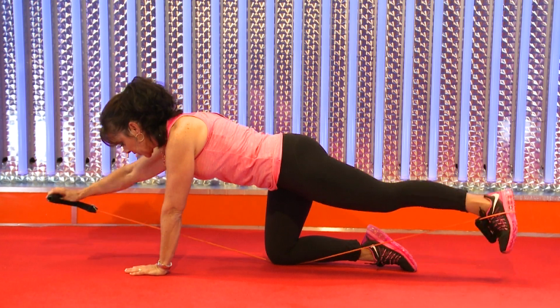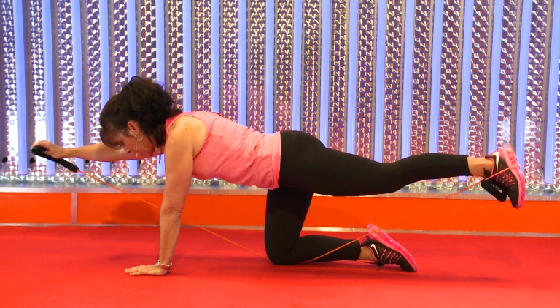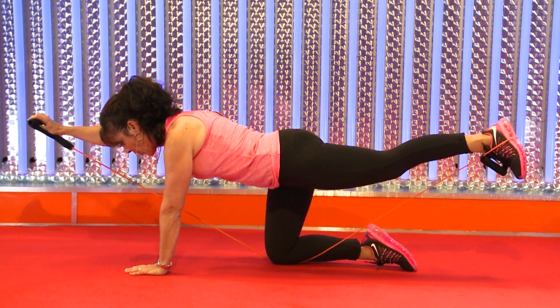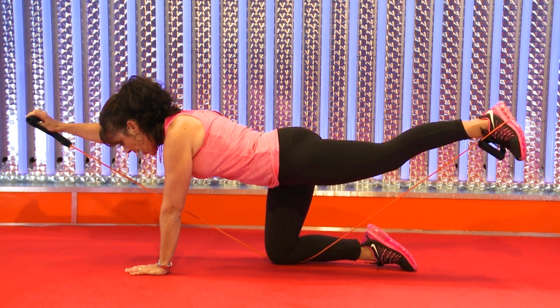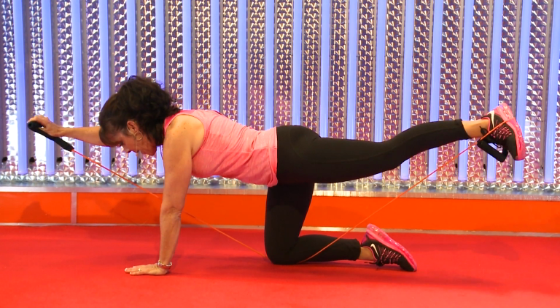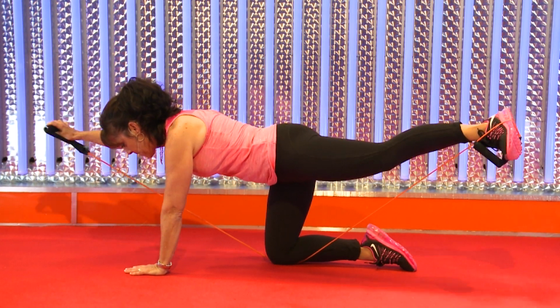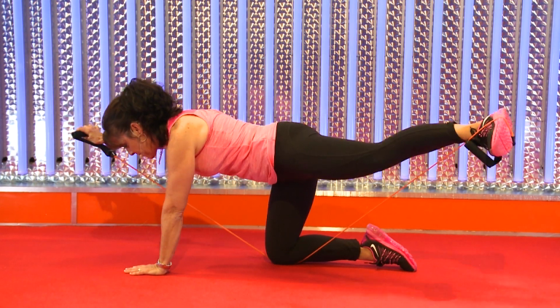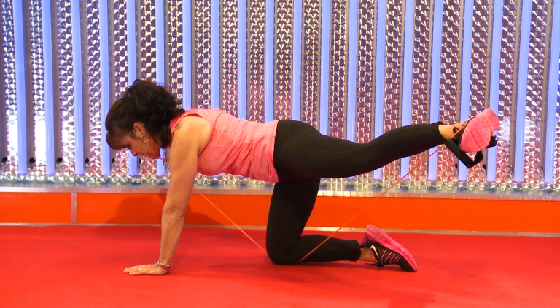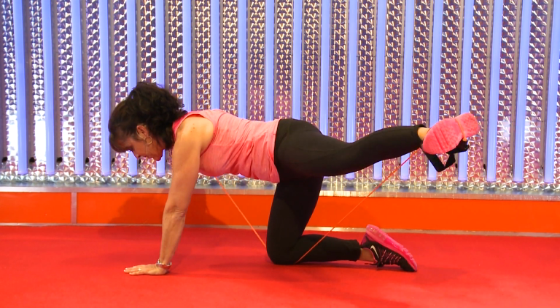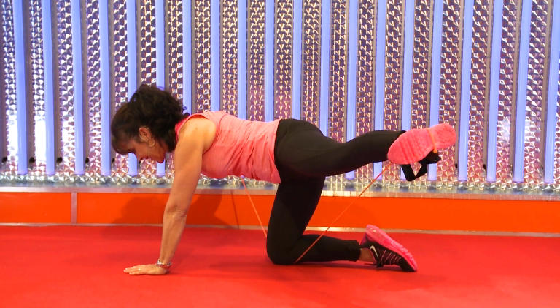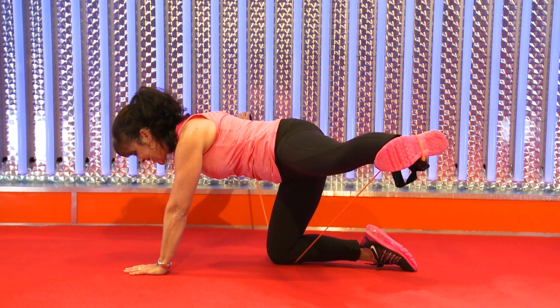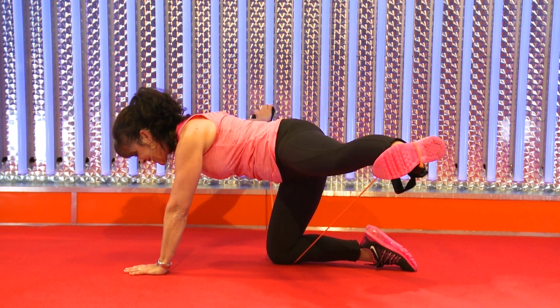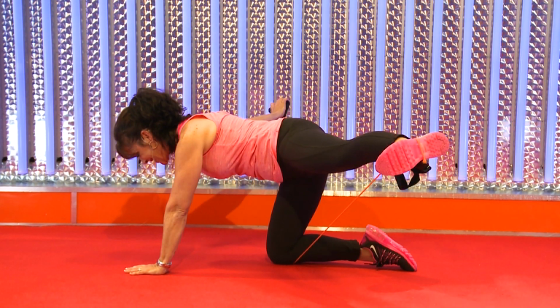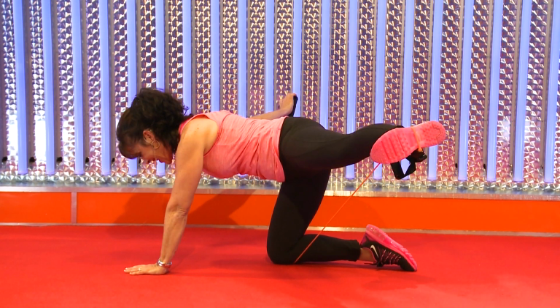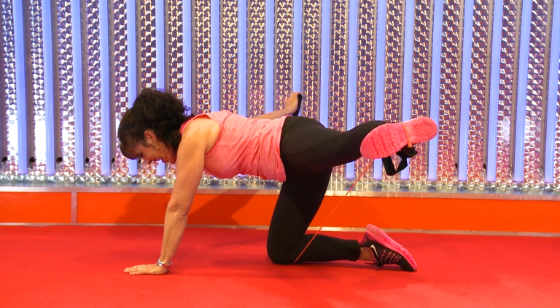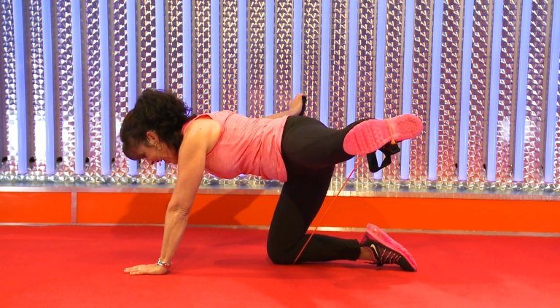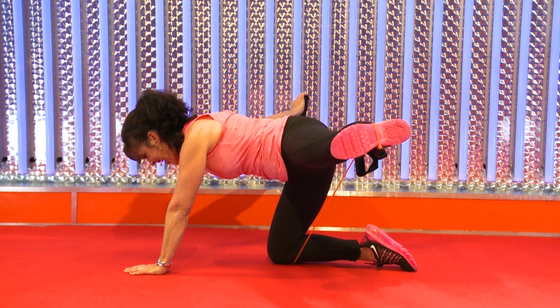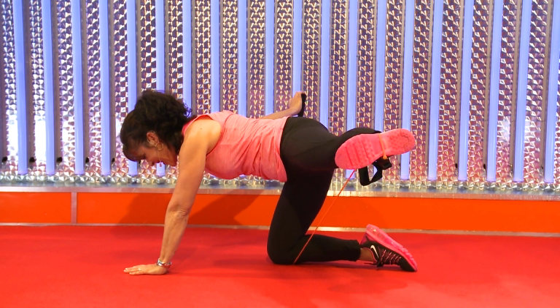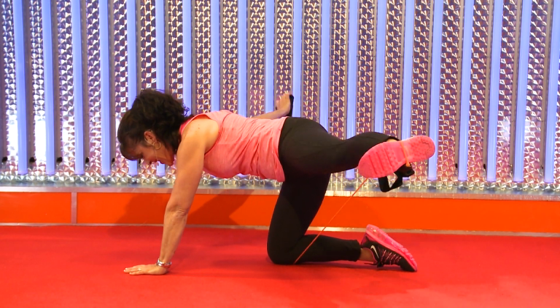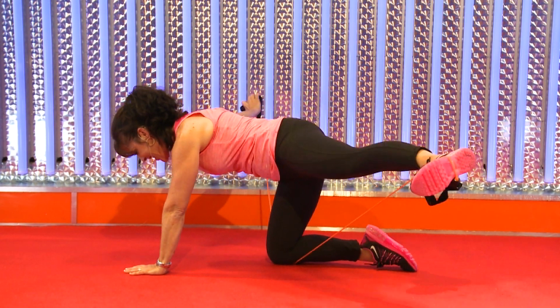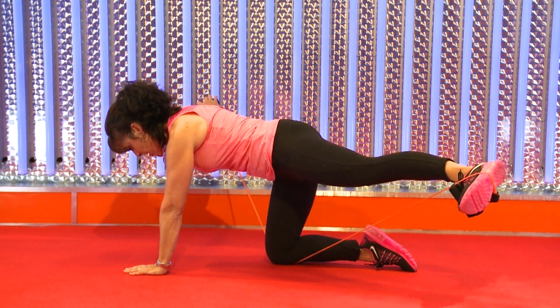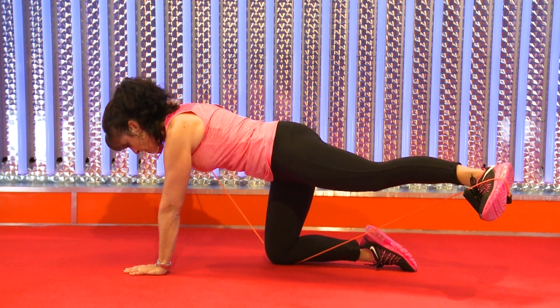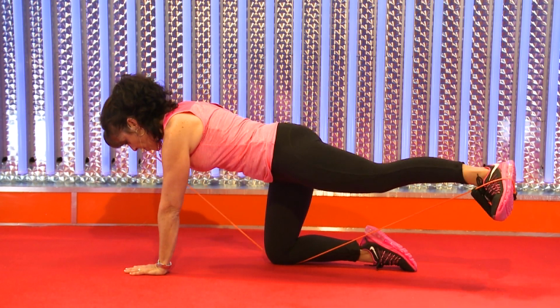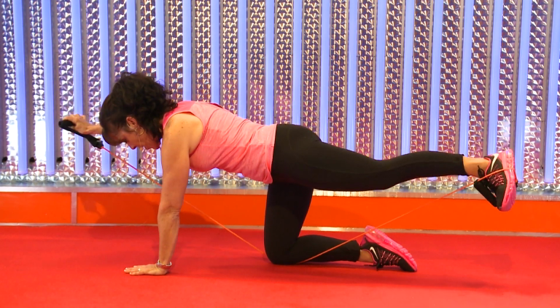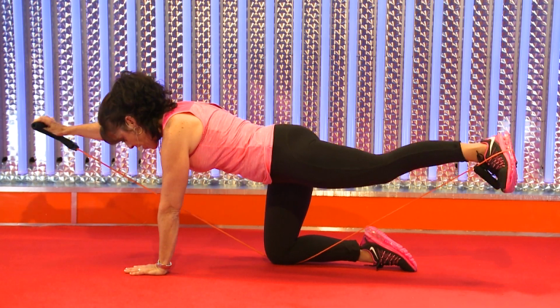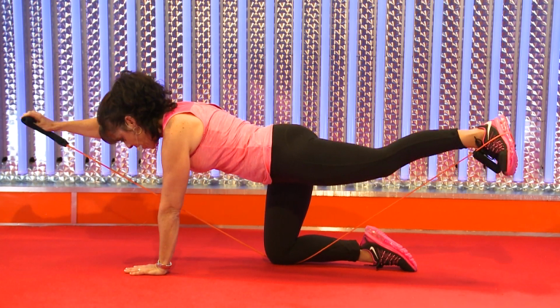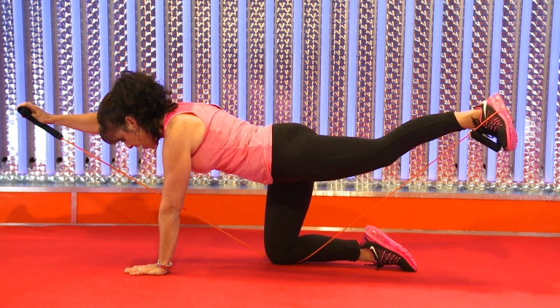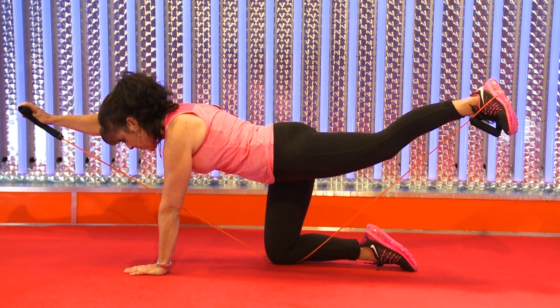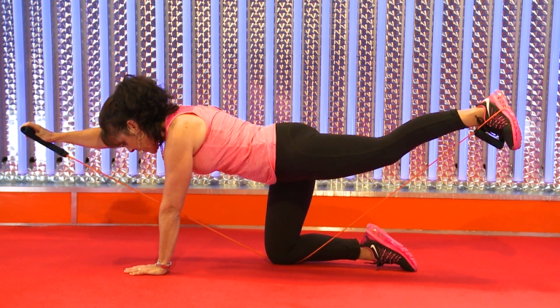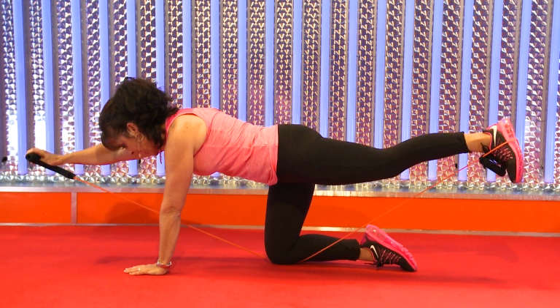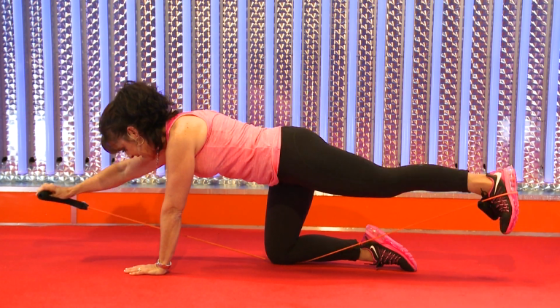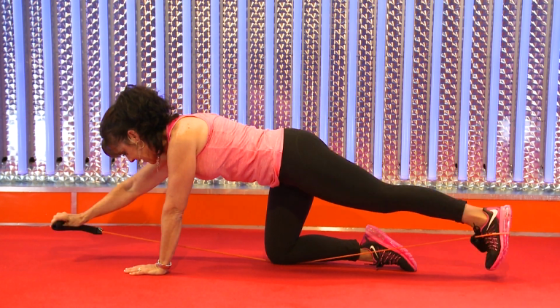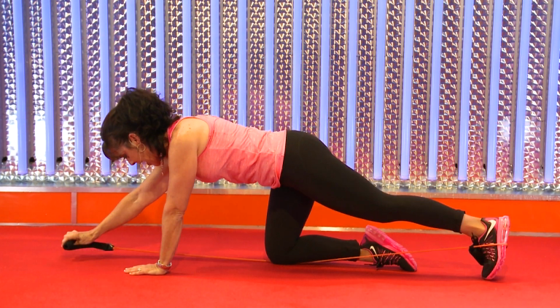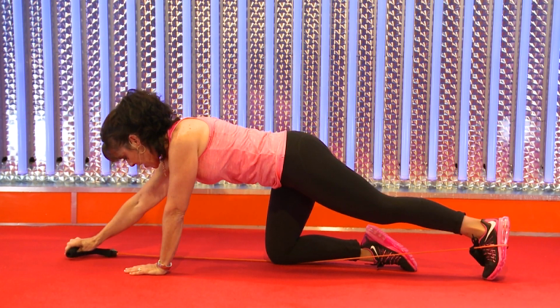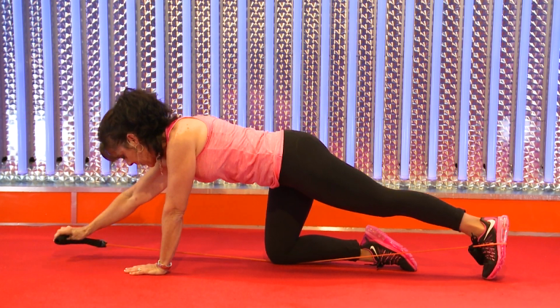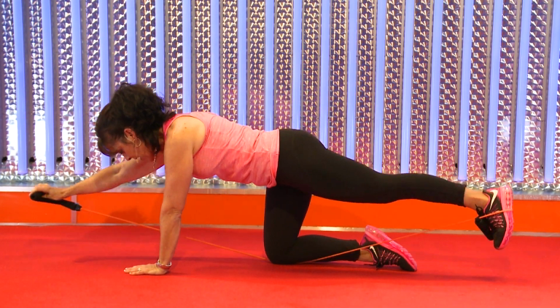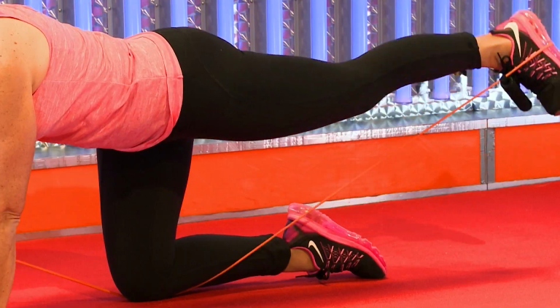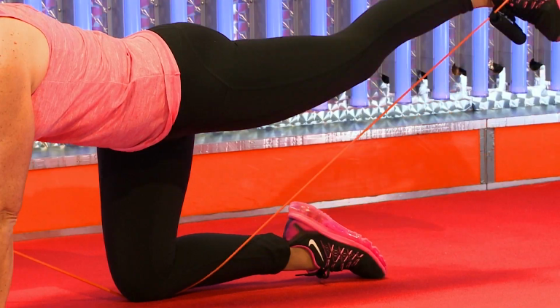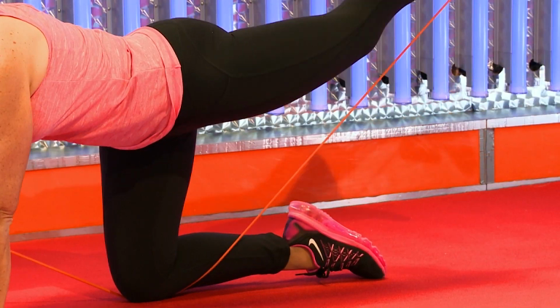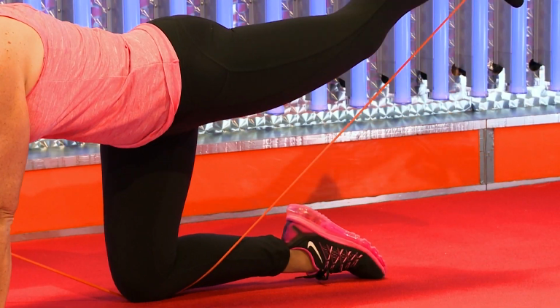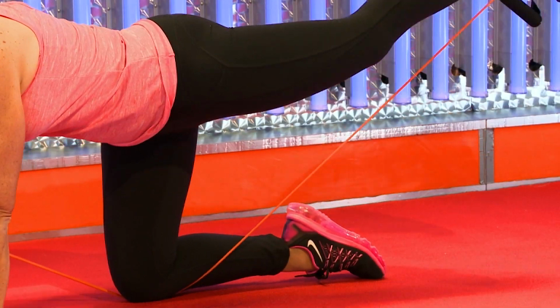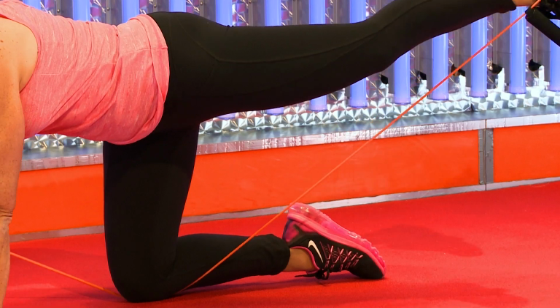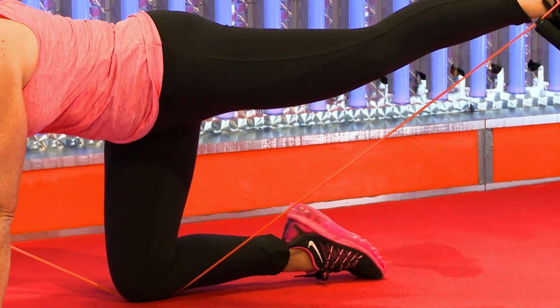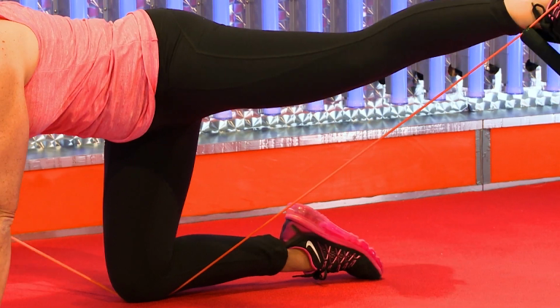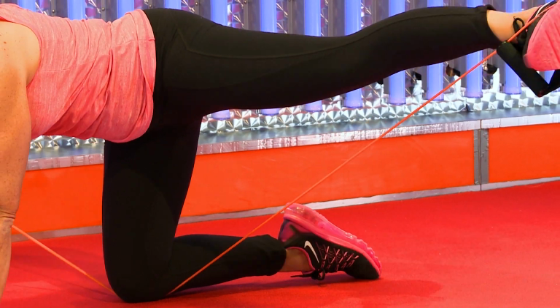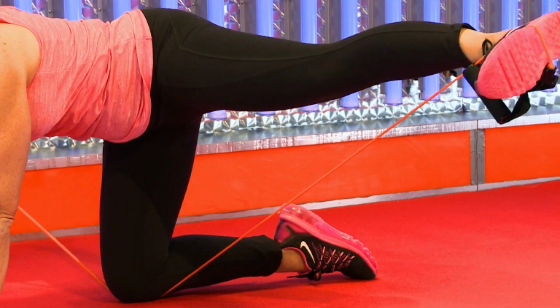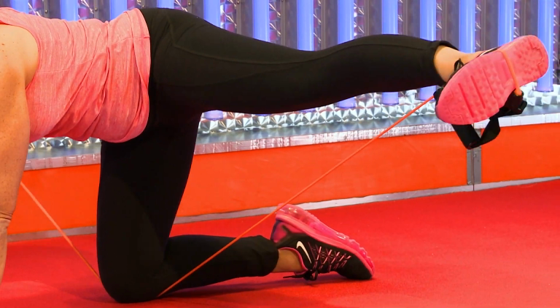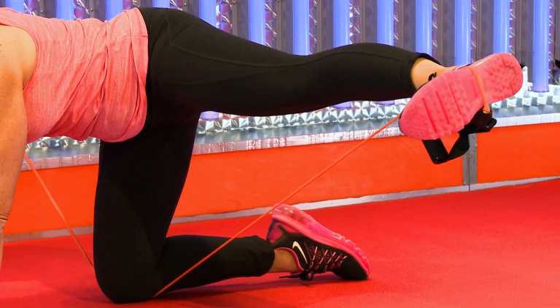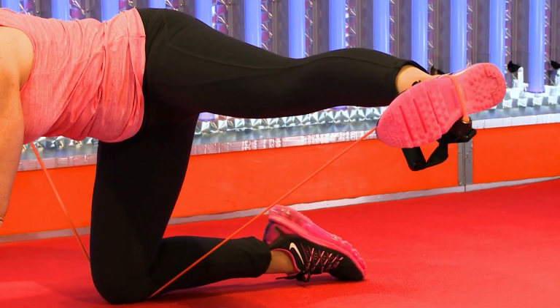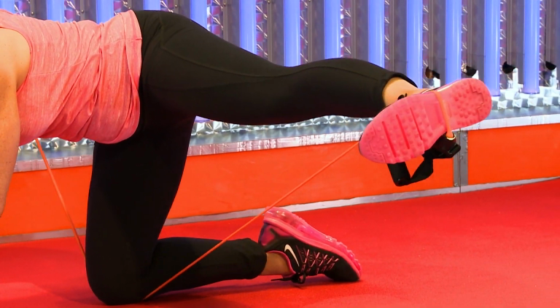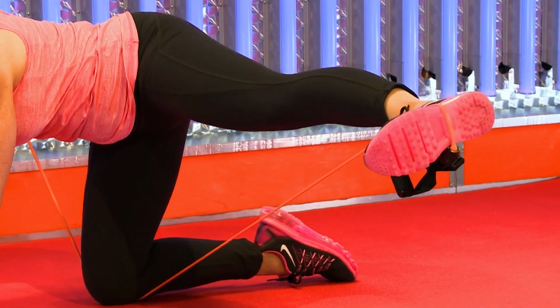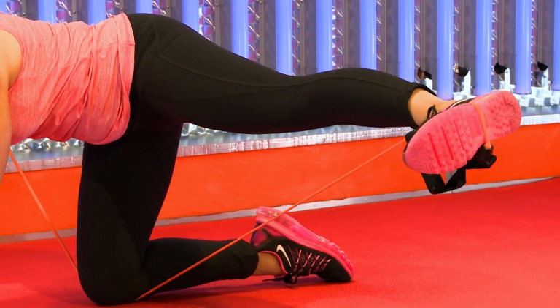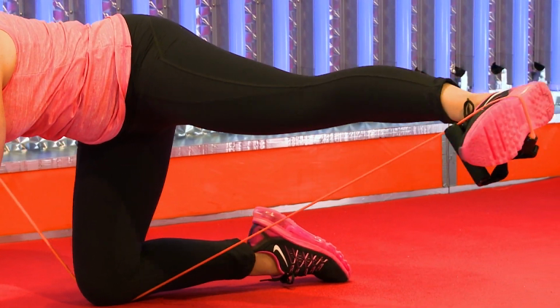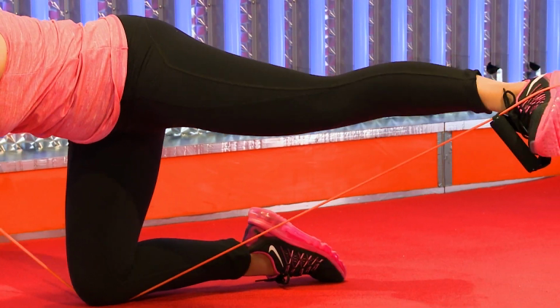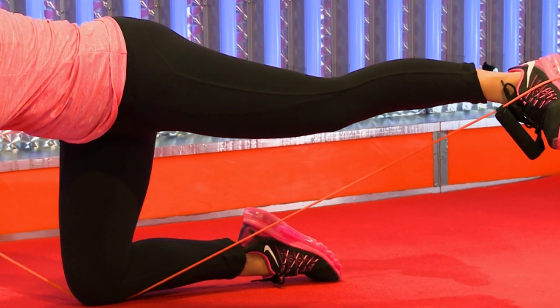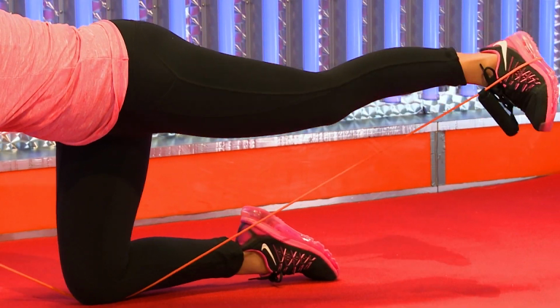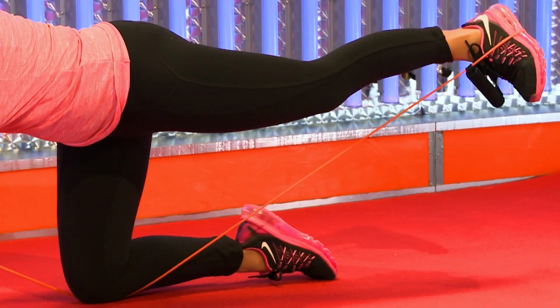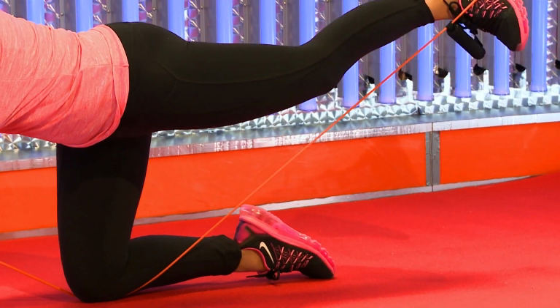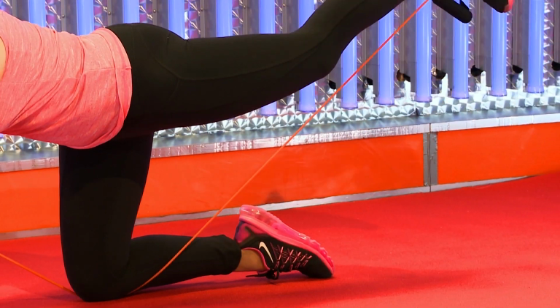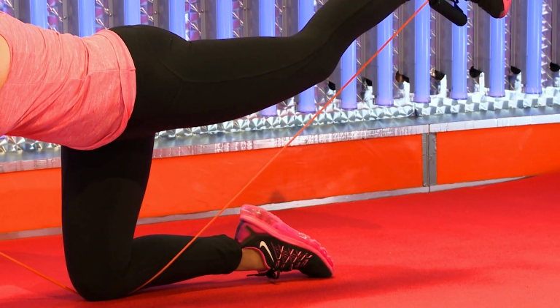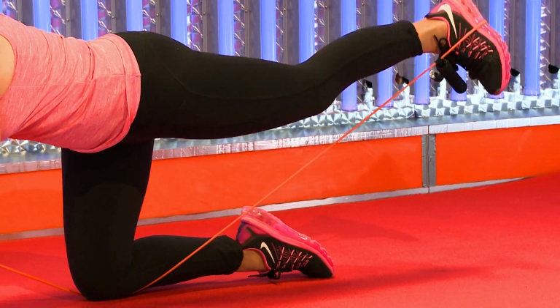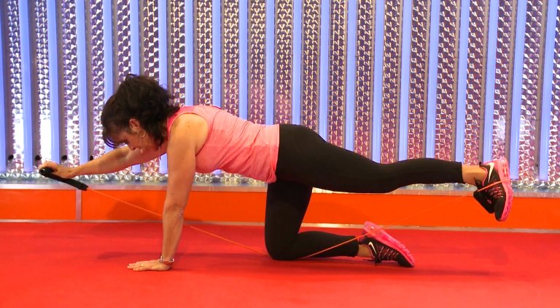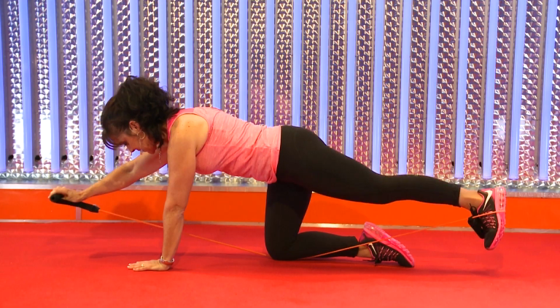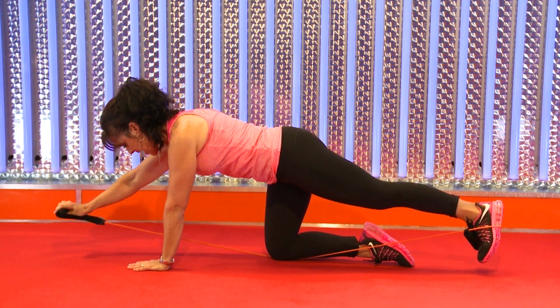Then I'm going to add one more exercise — we're going to go up, side, up and down, then up, side, up and down.